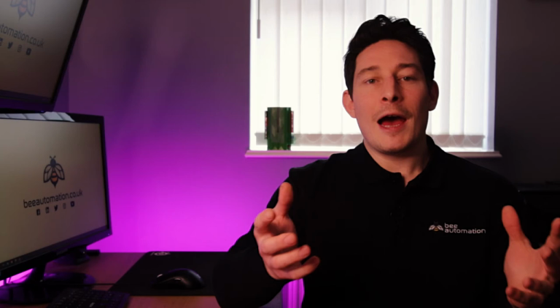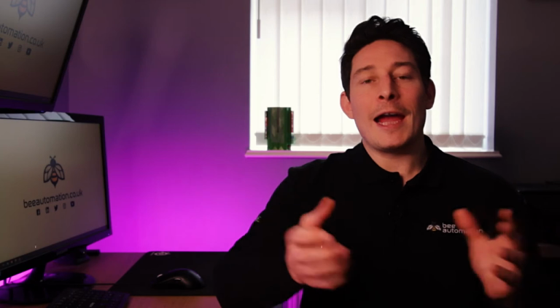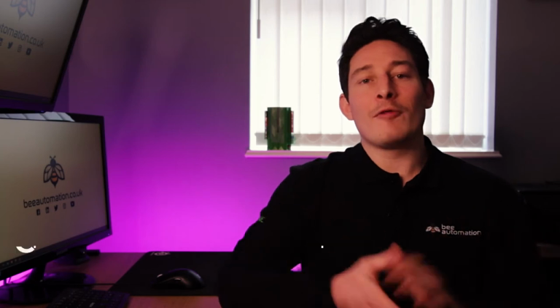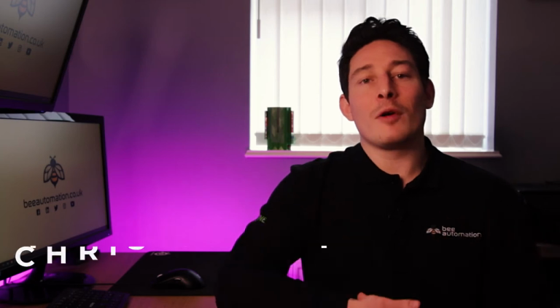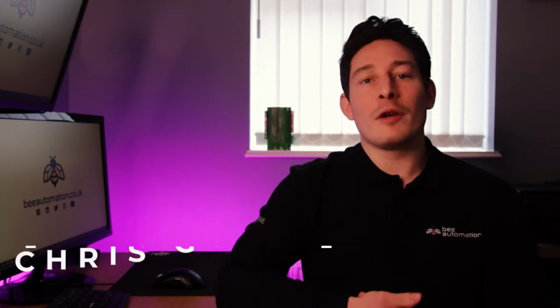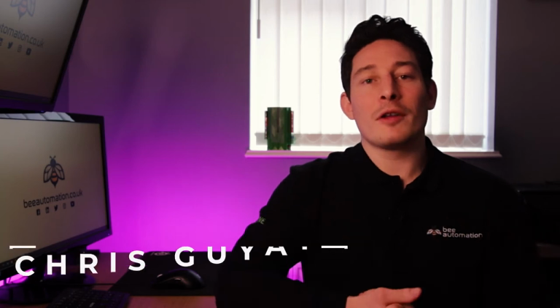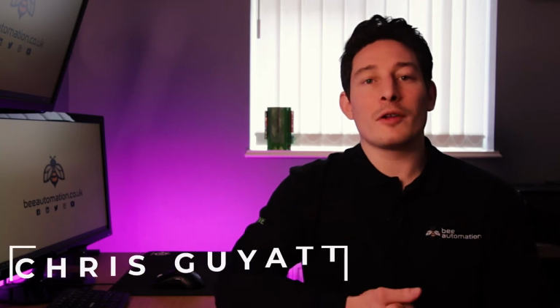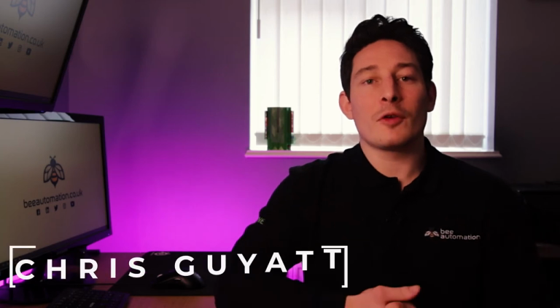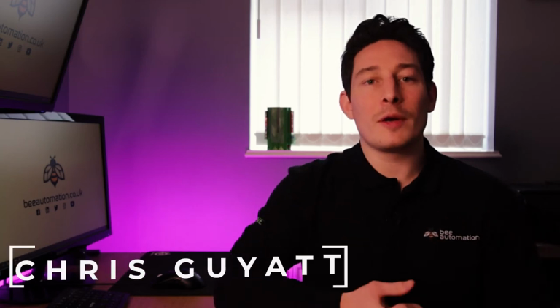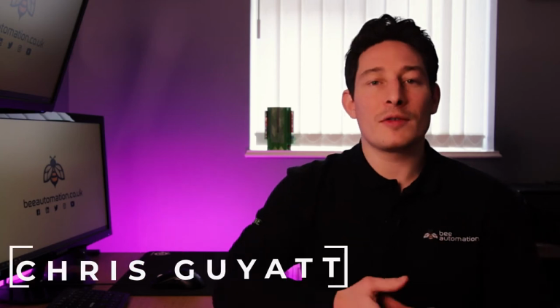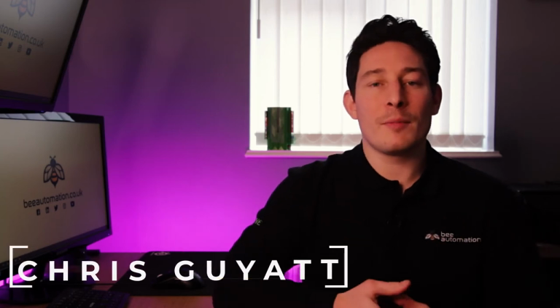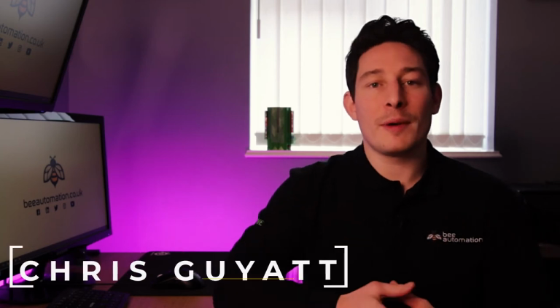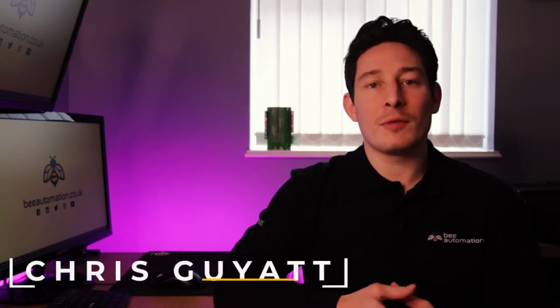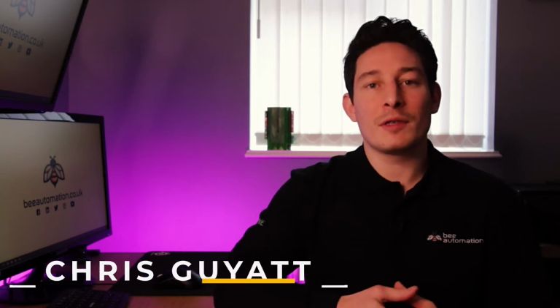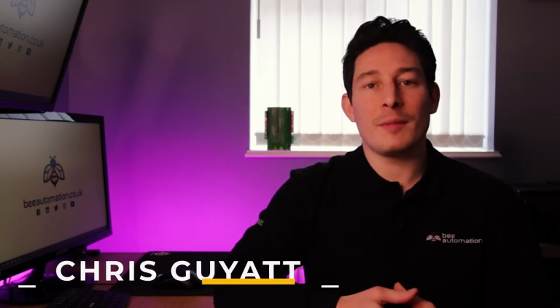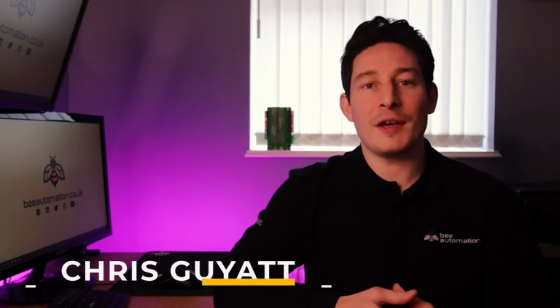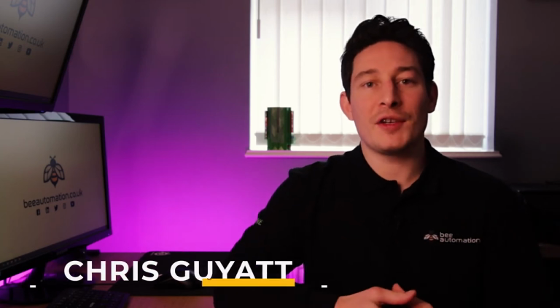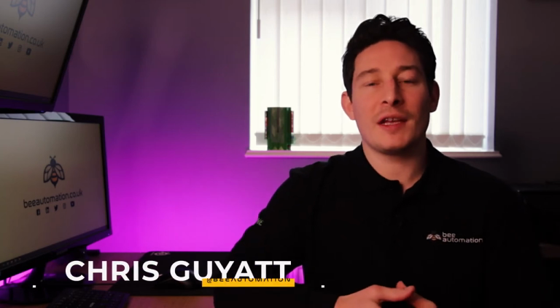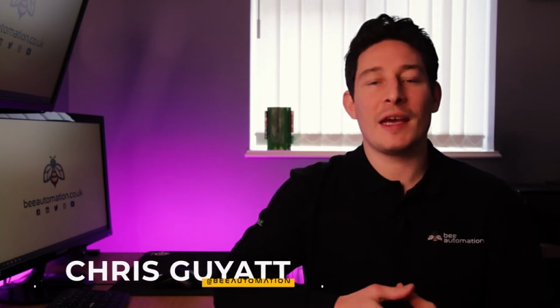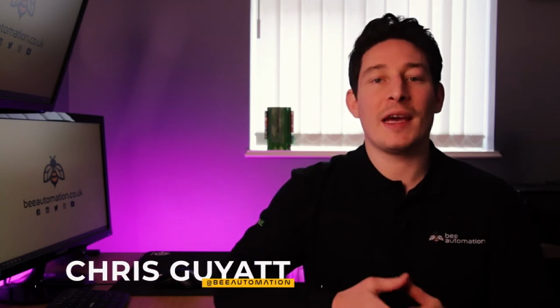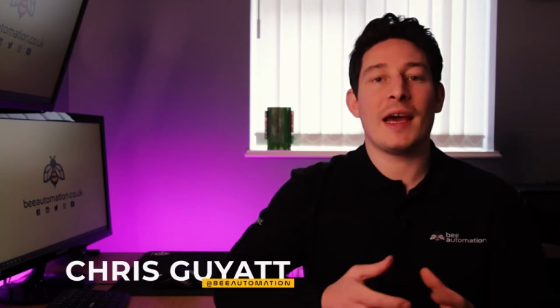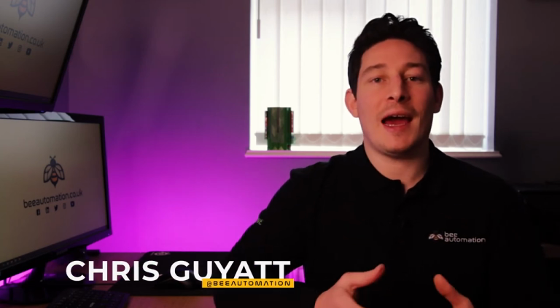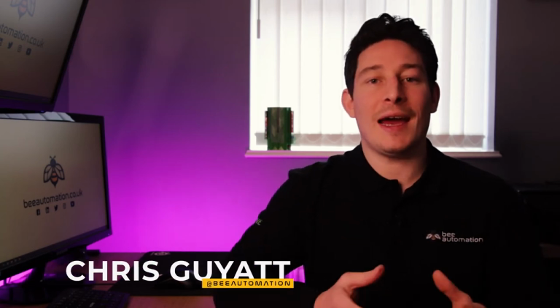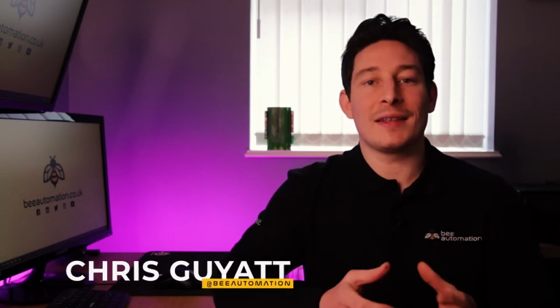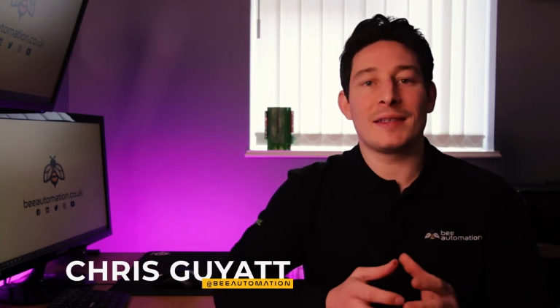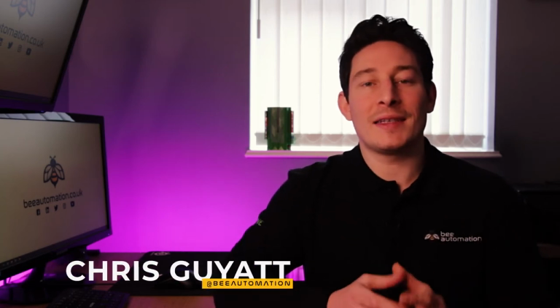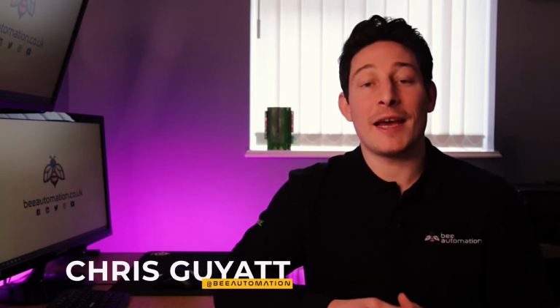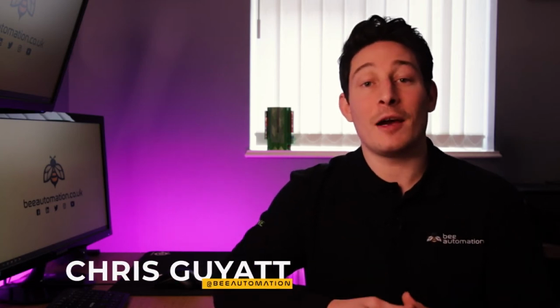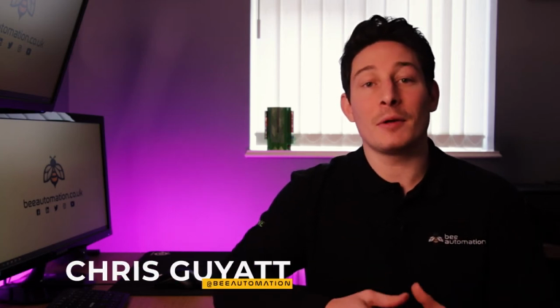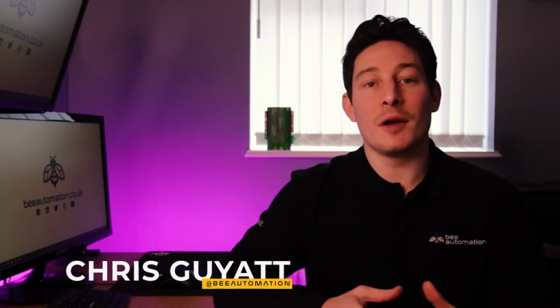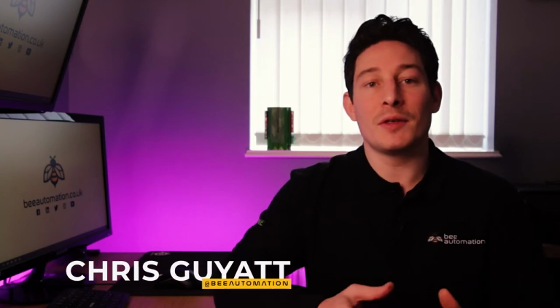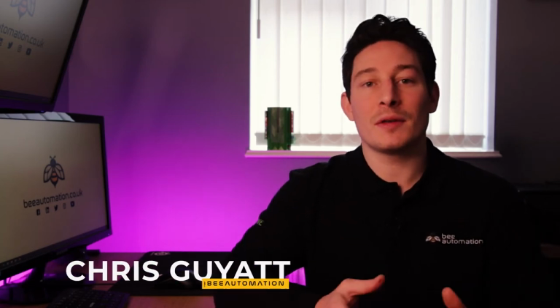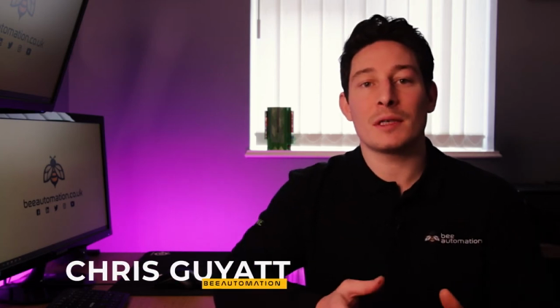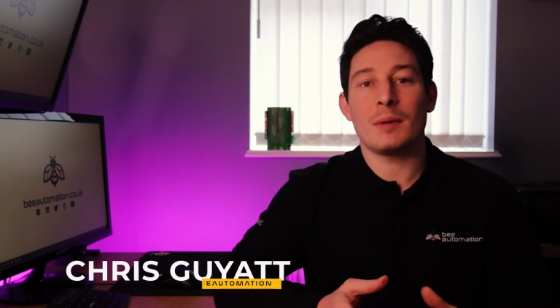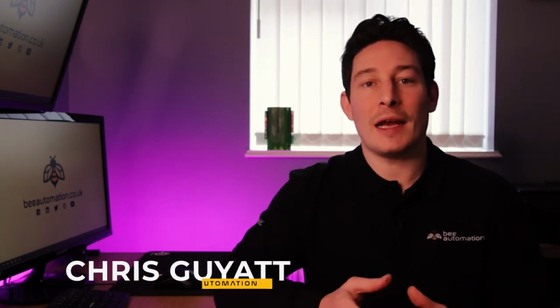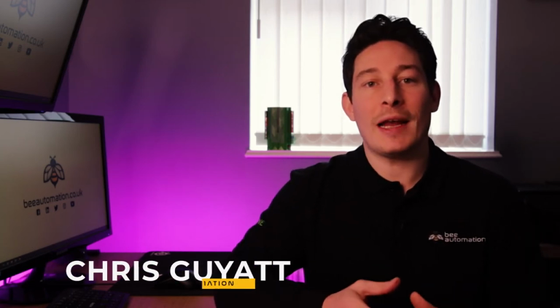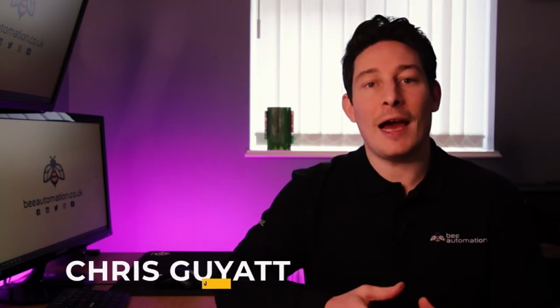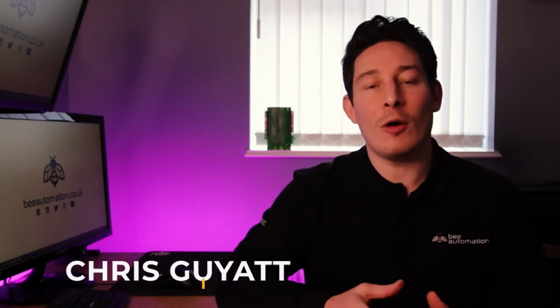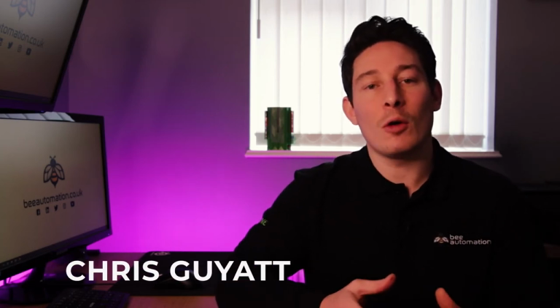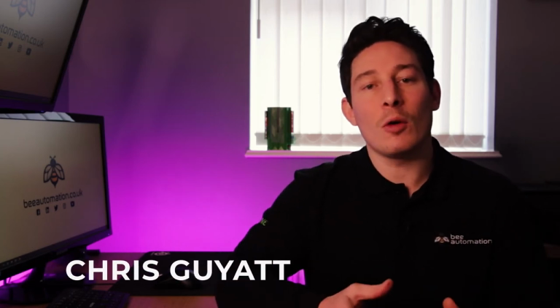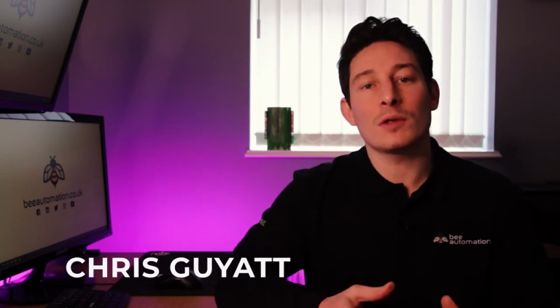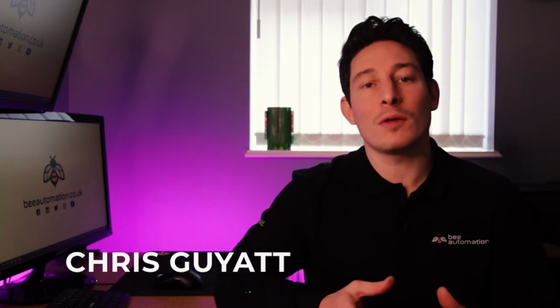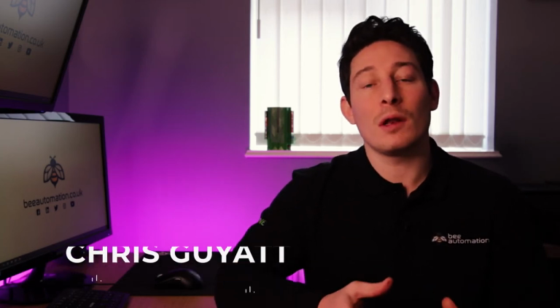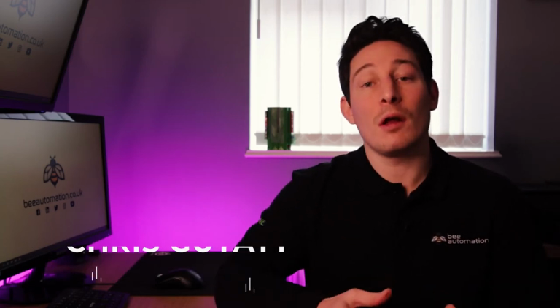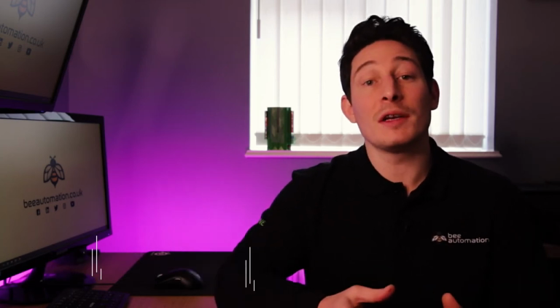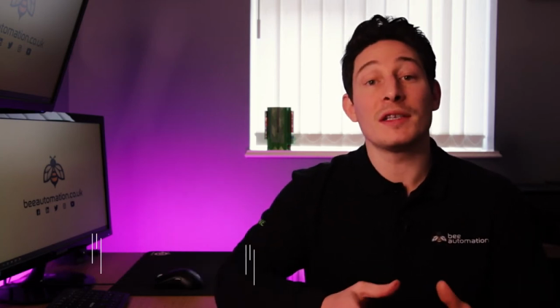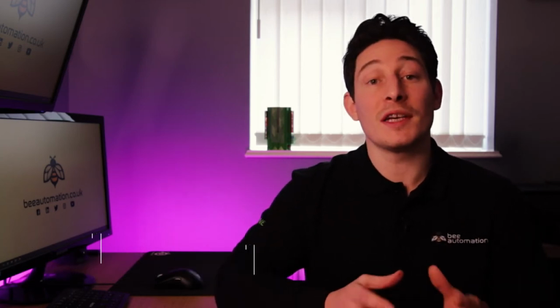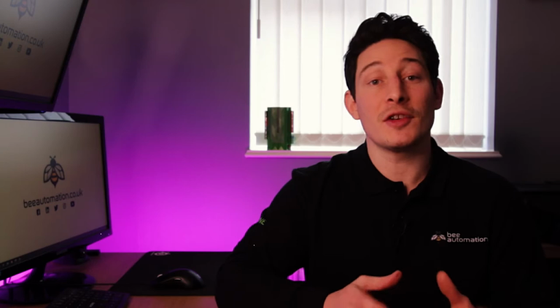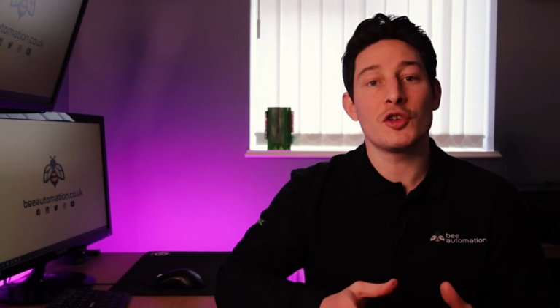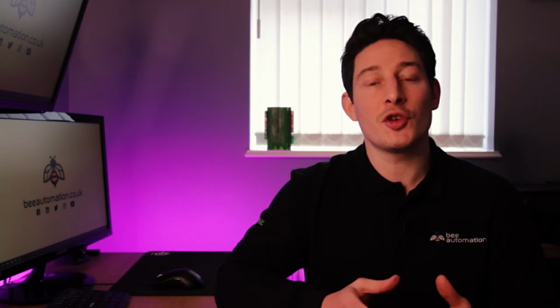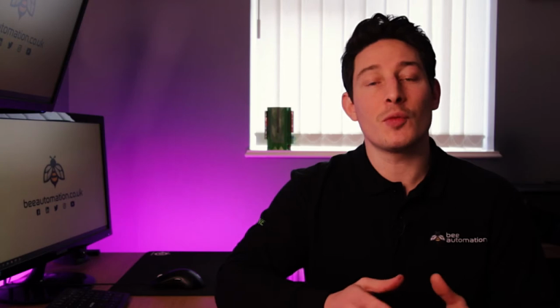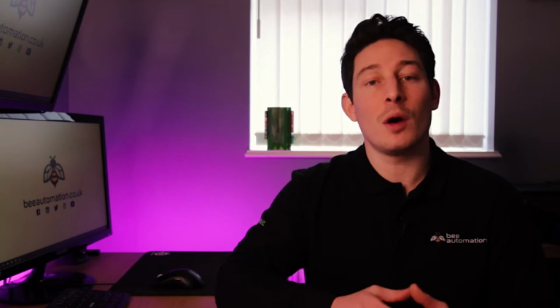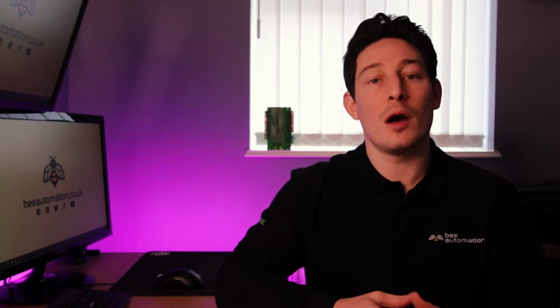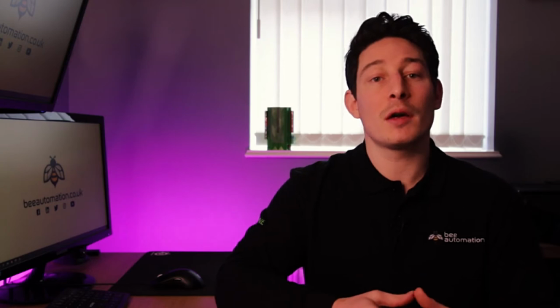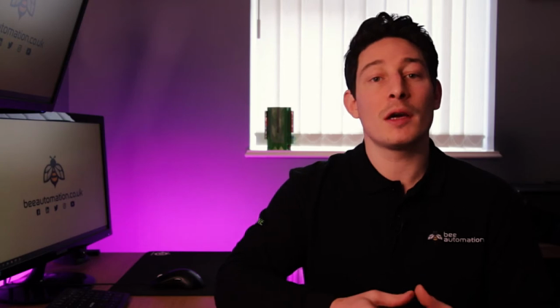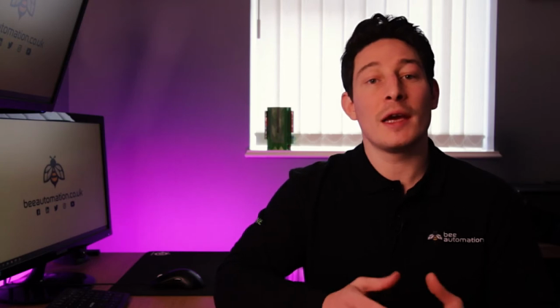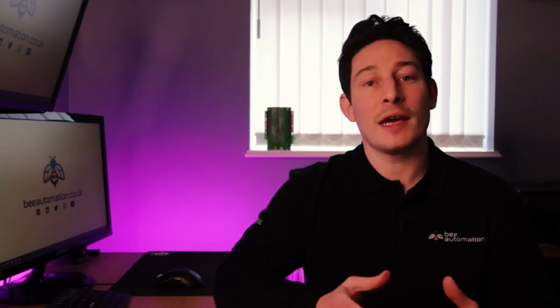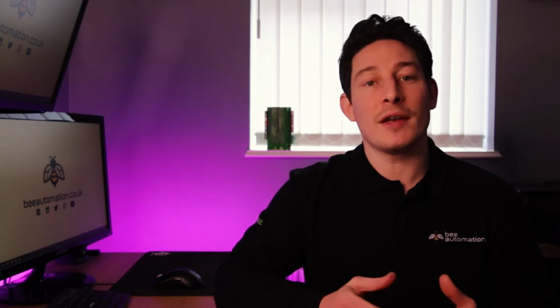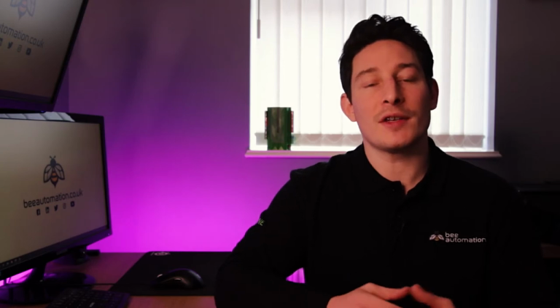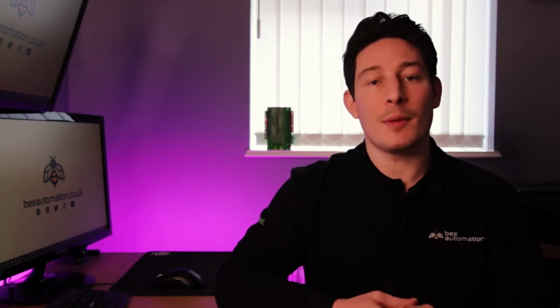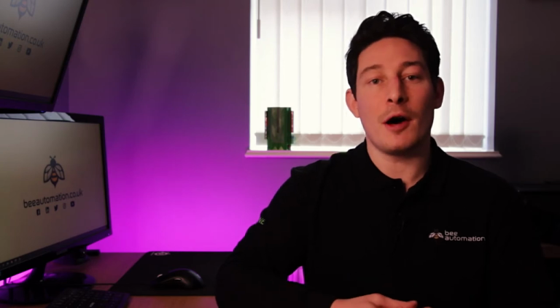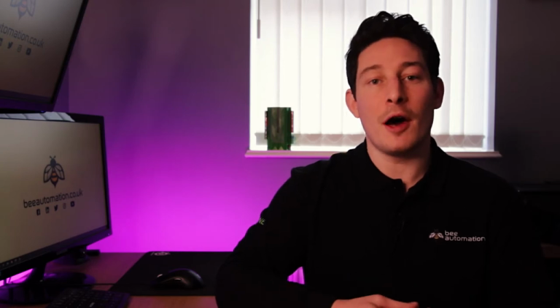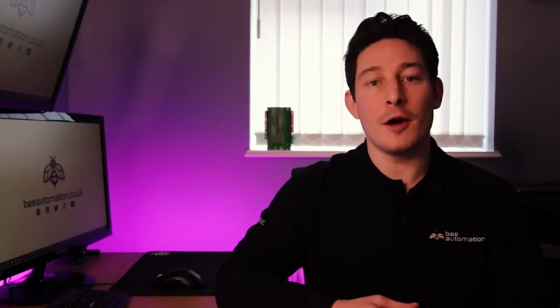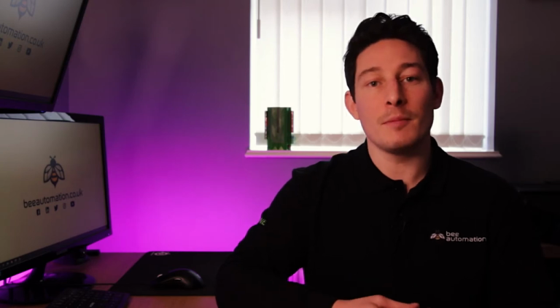Hey everyone, Chris from Beautomation here and today I'm going to explain how Loxone lighting should work in a smart home.